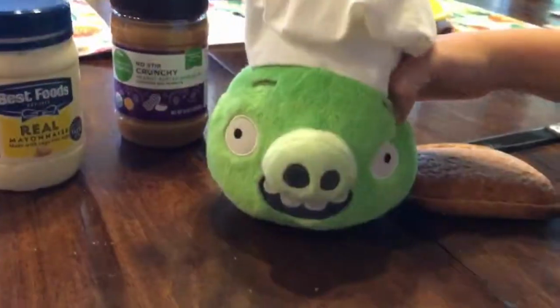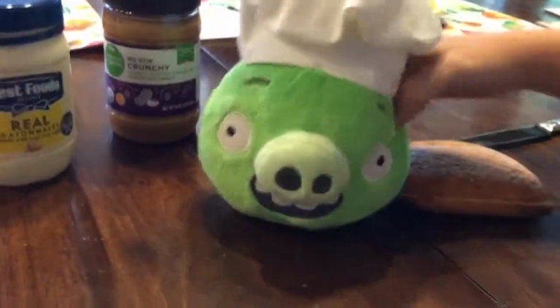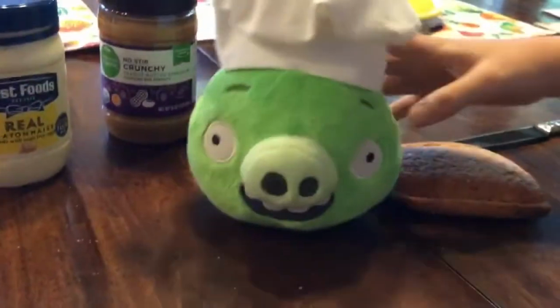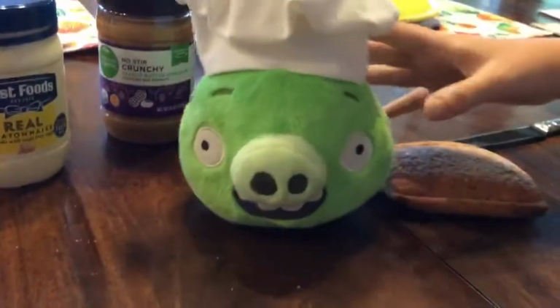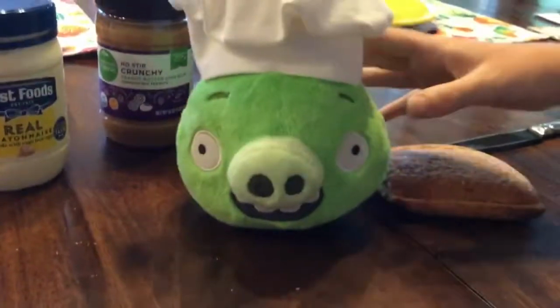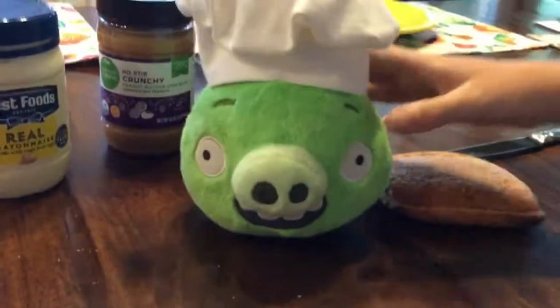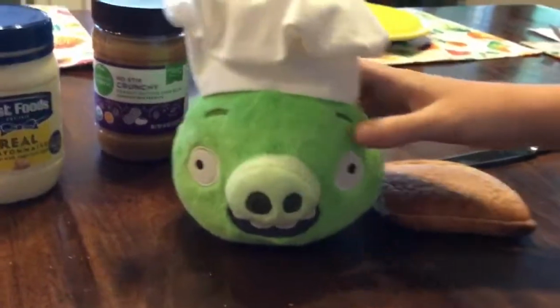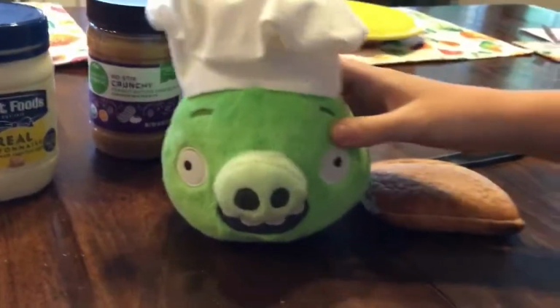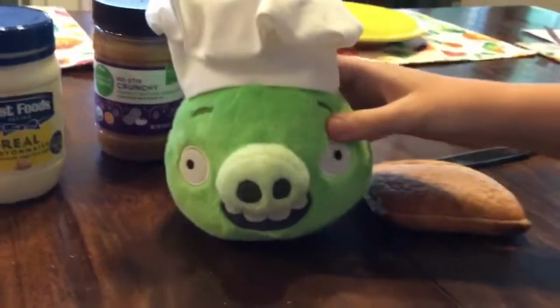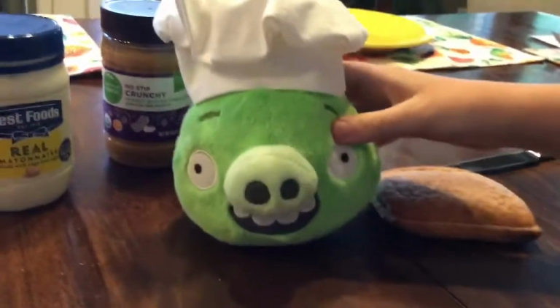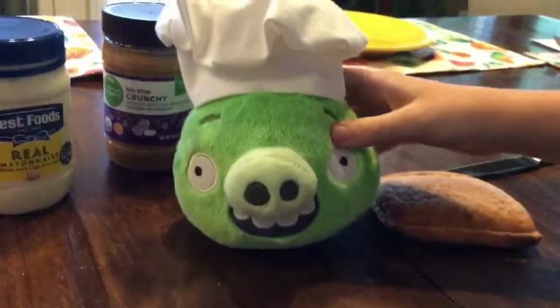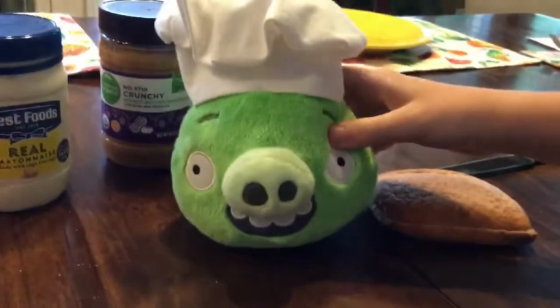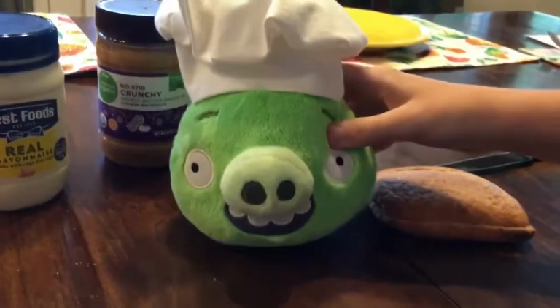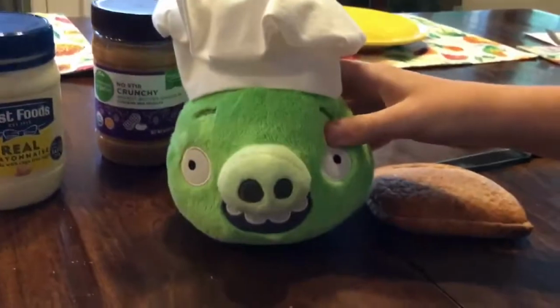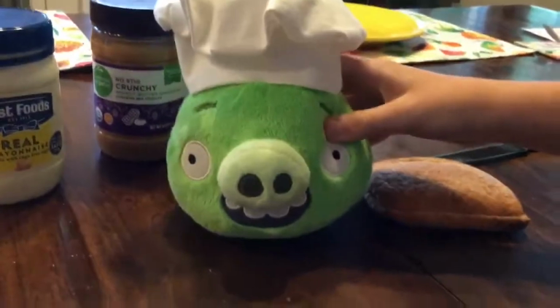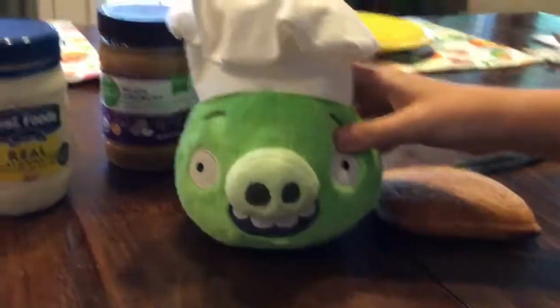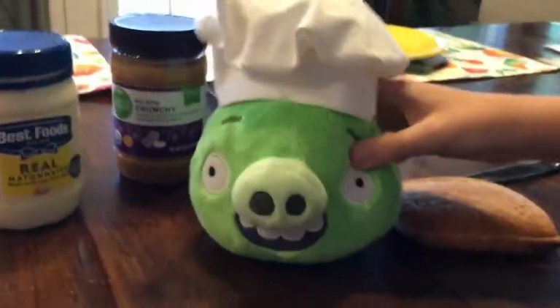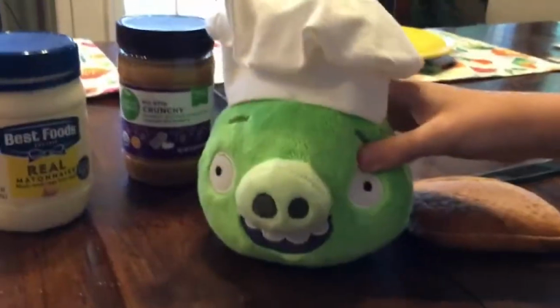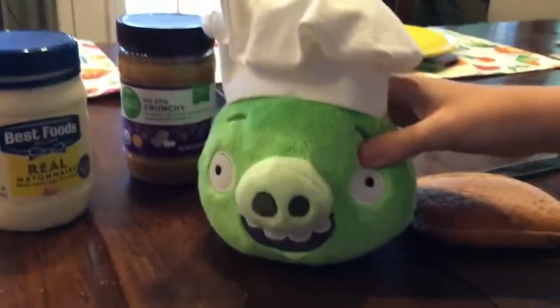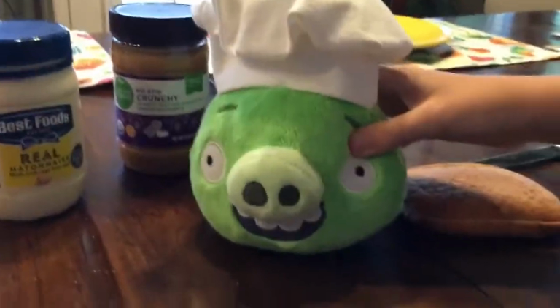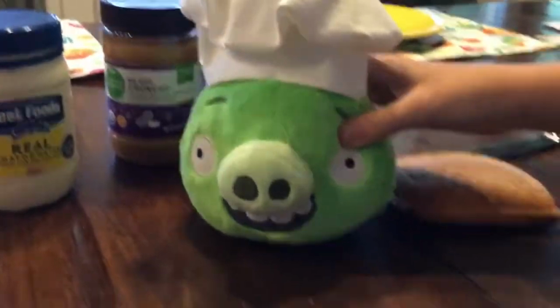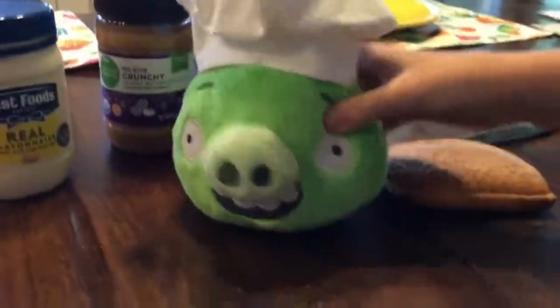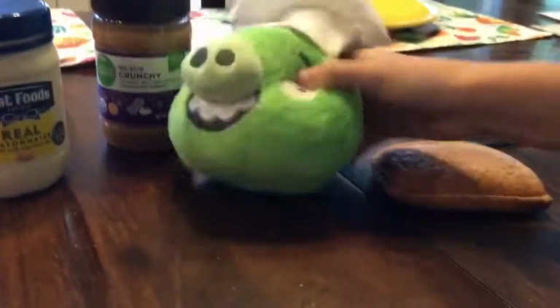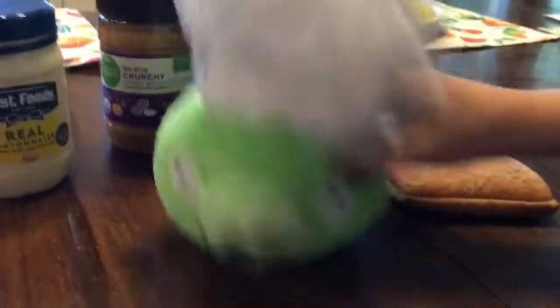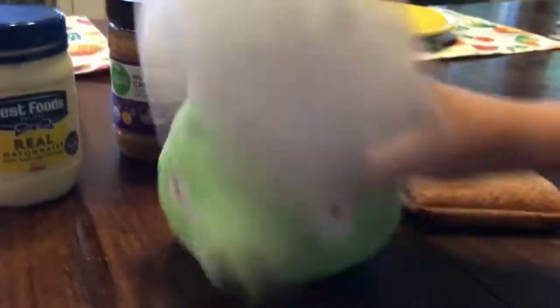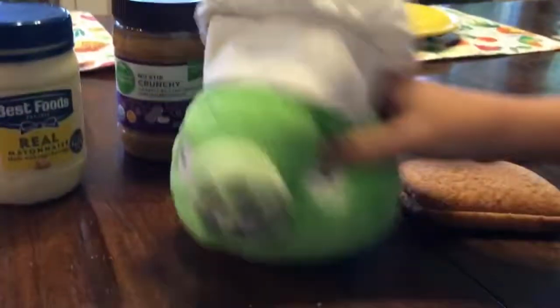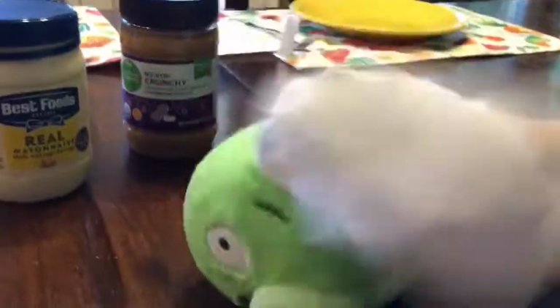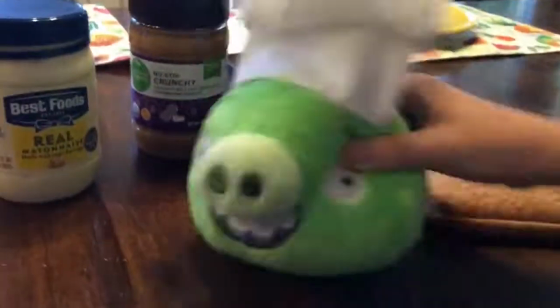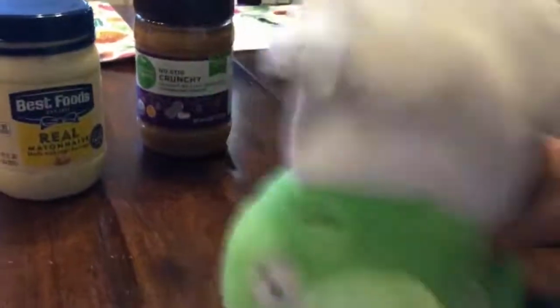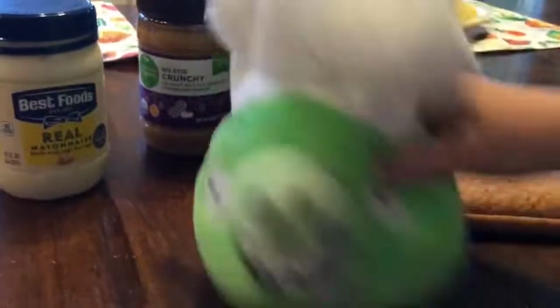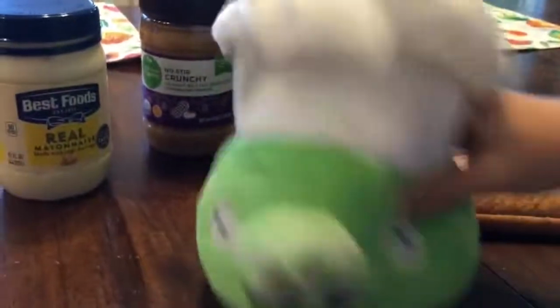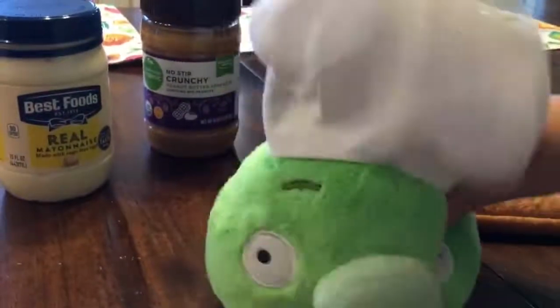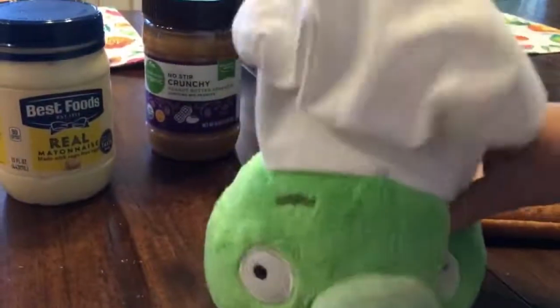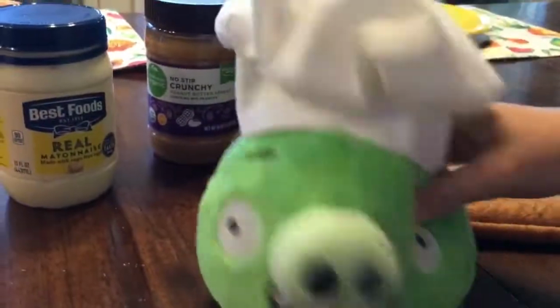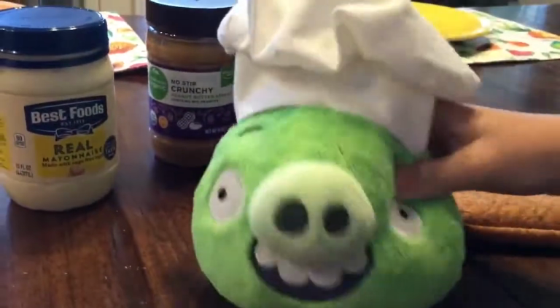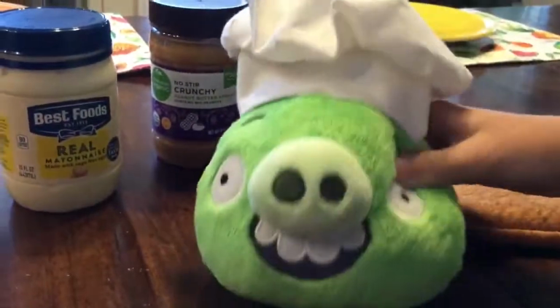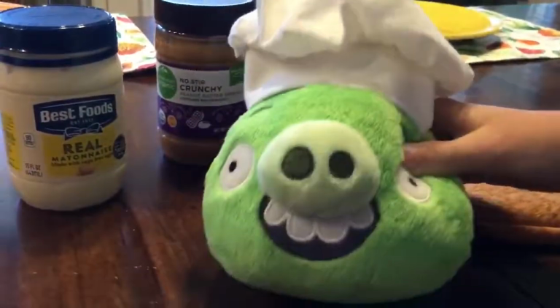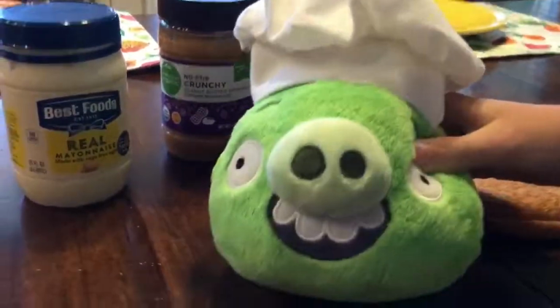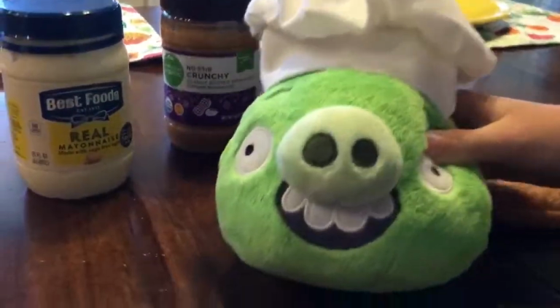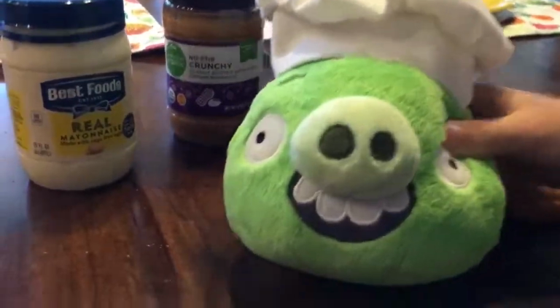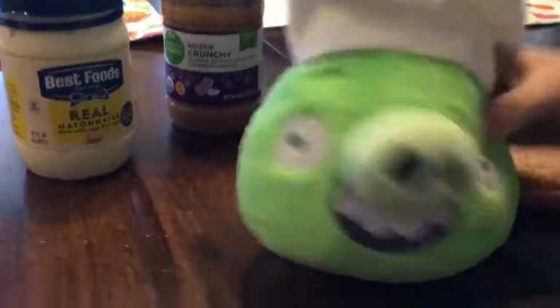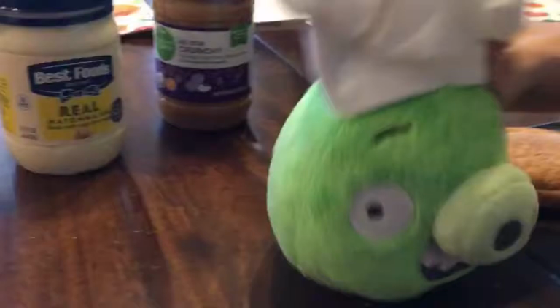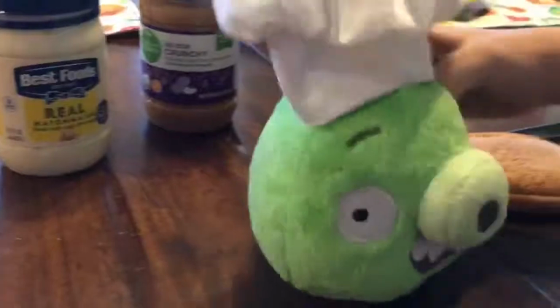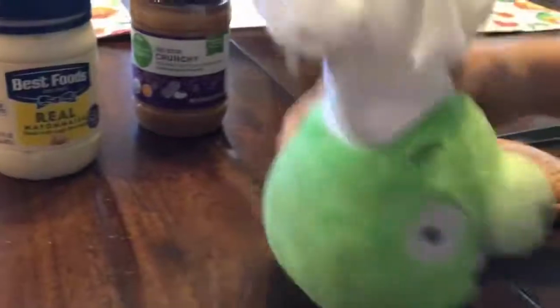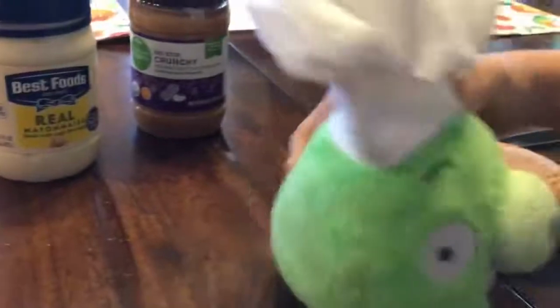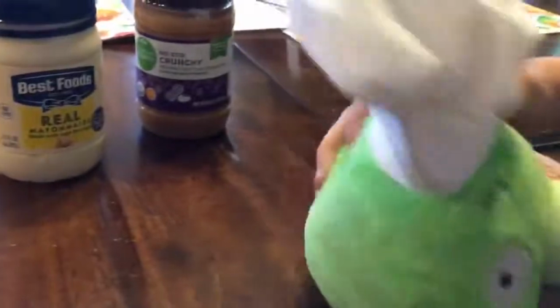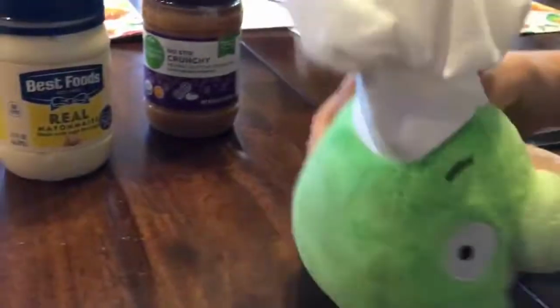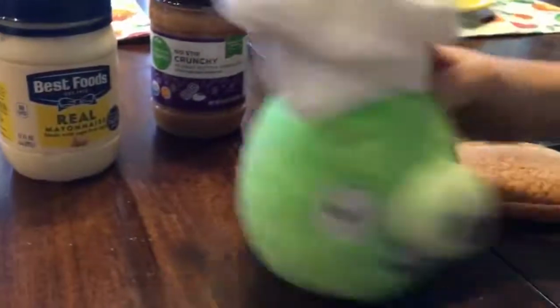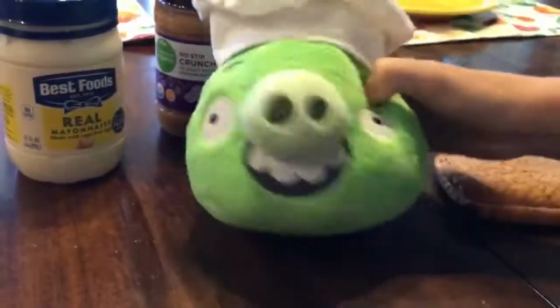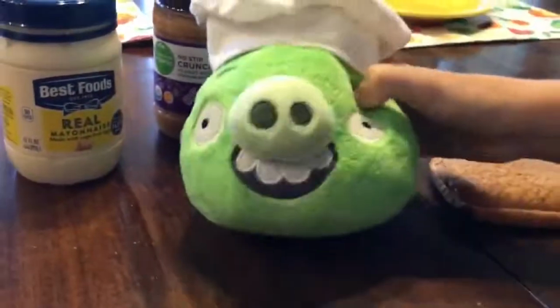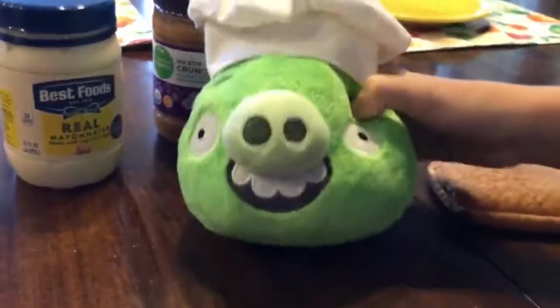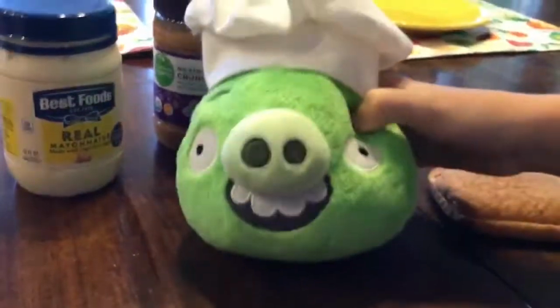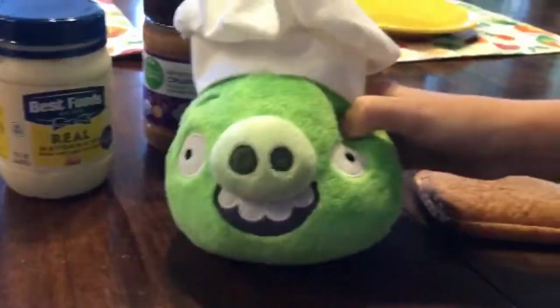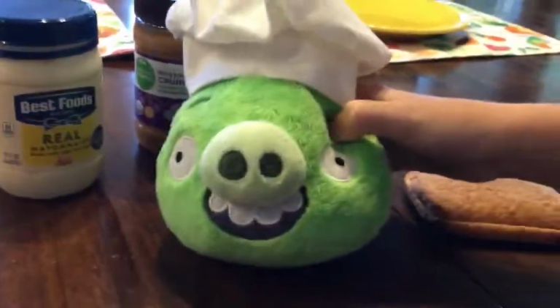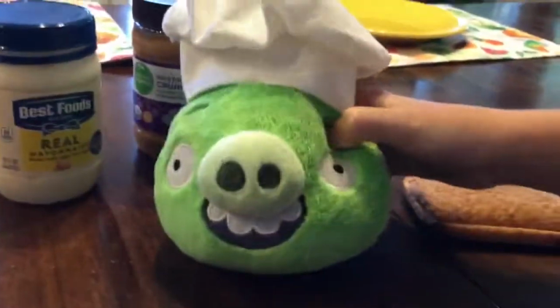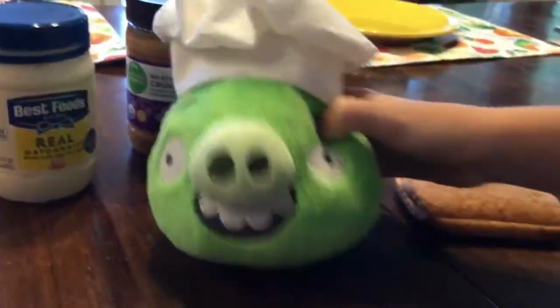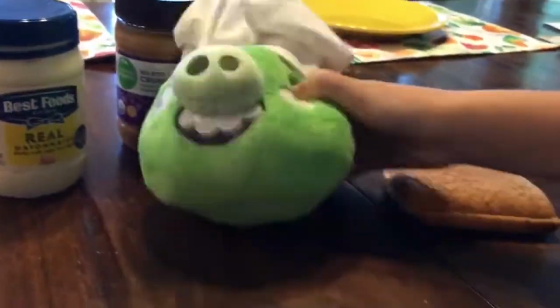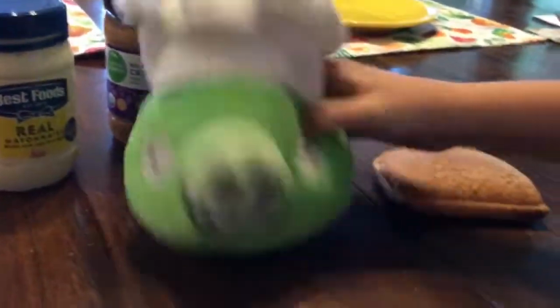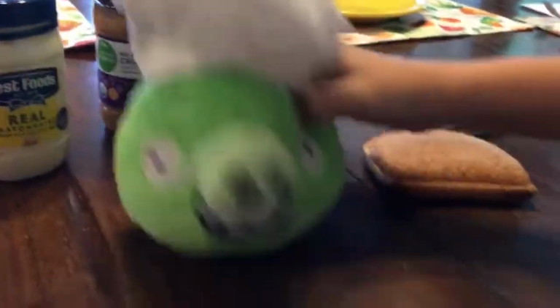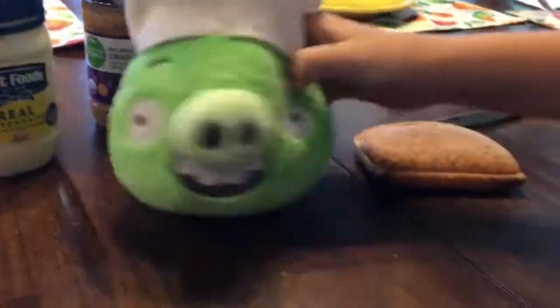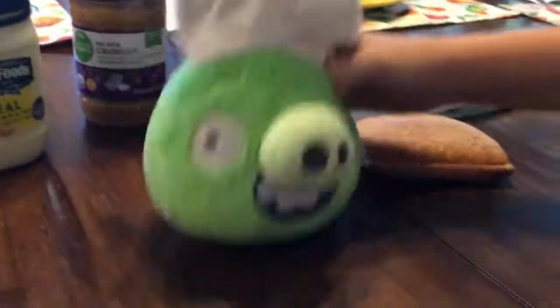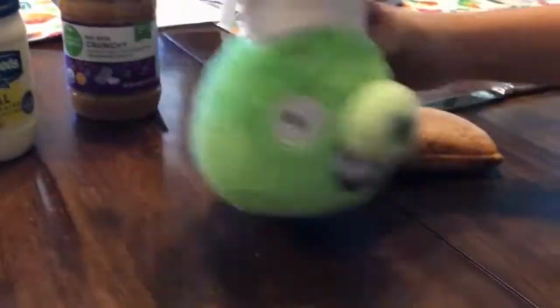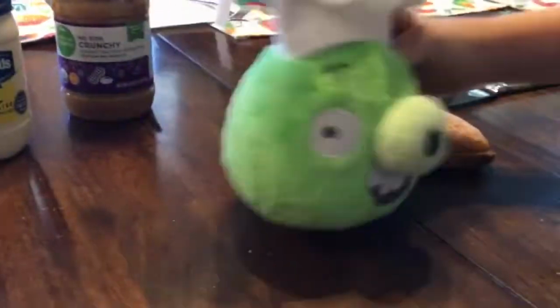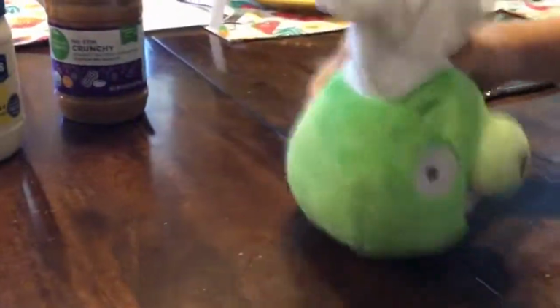Sir, I thought it was peanut butter and jelly. Shut up, will you? Mayonnaise is jelly. I hate my job.